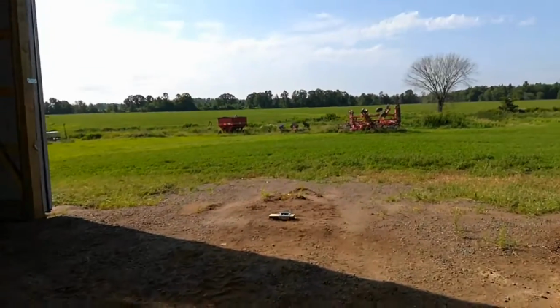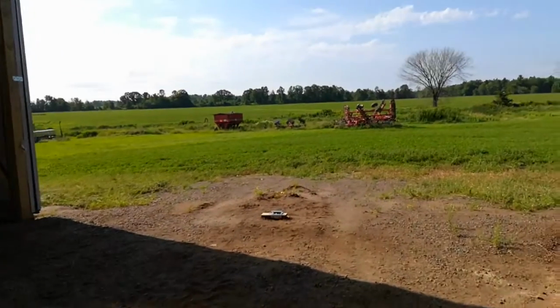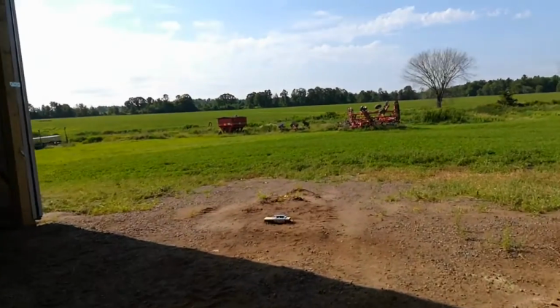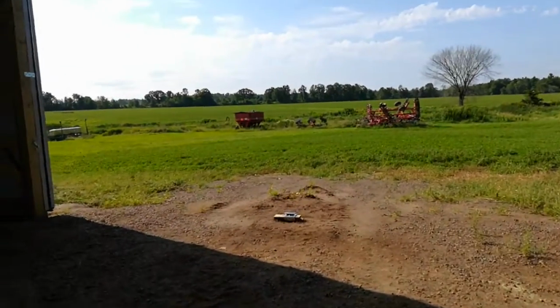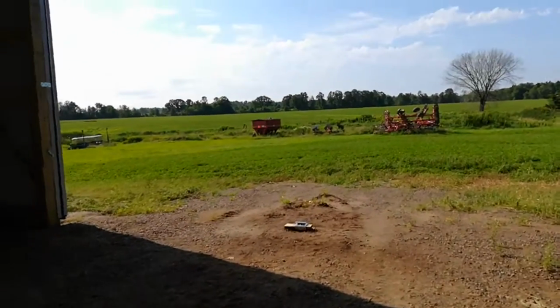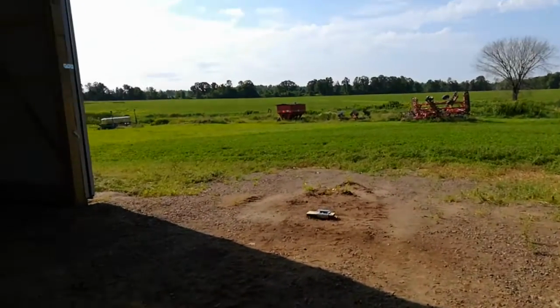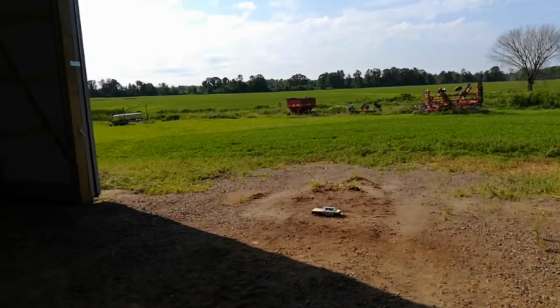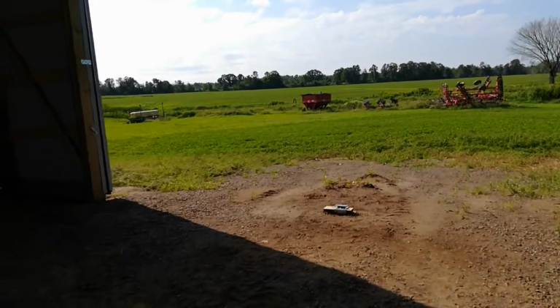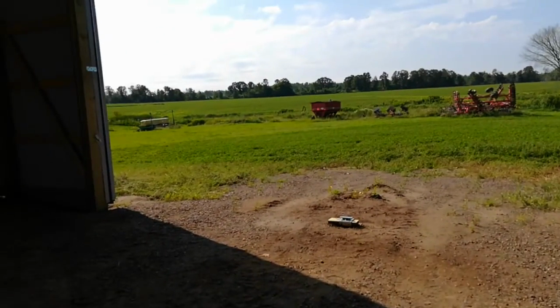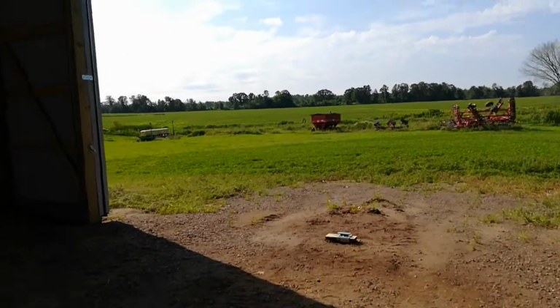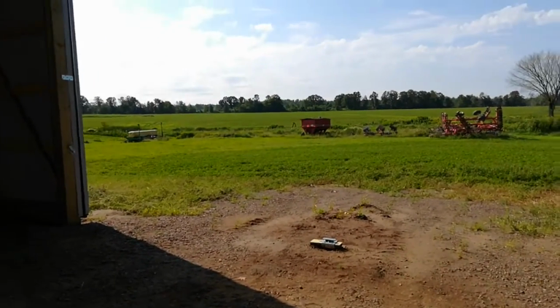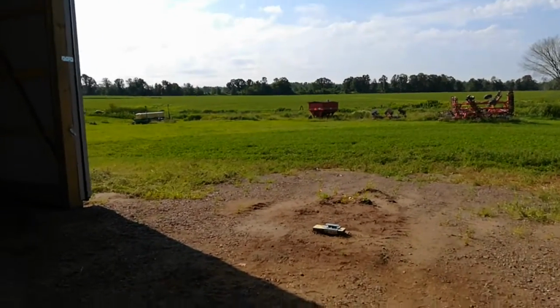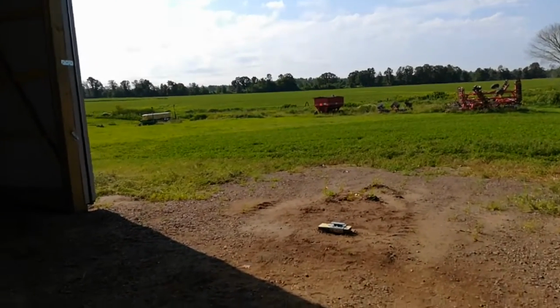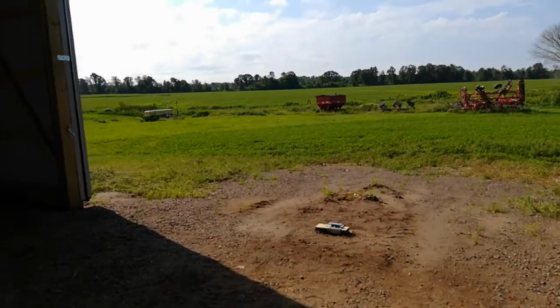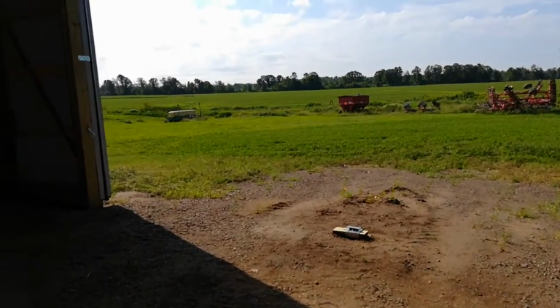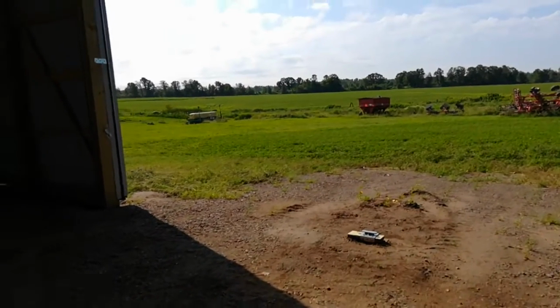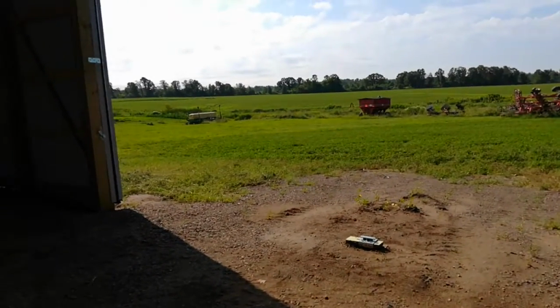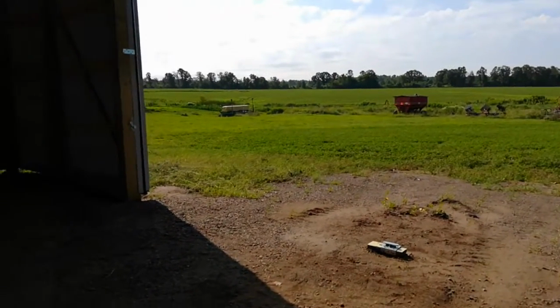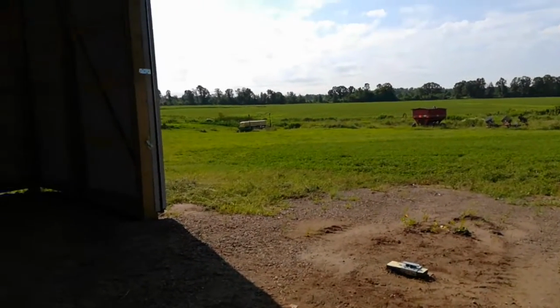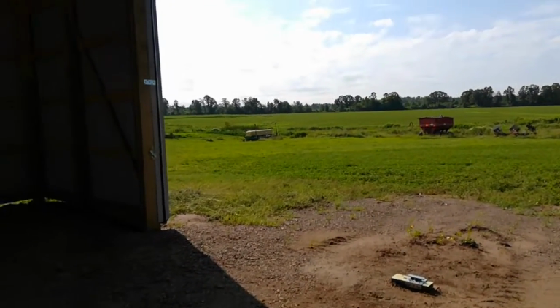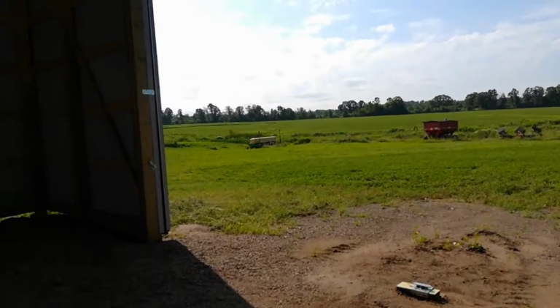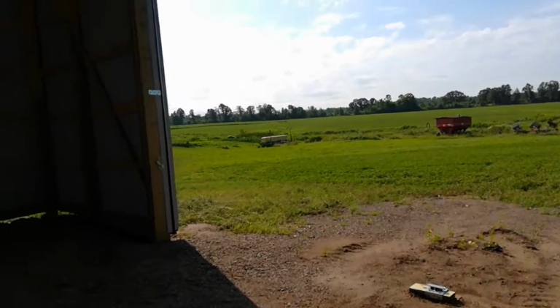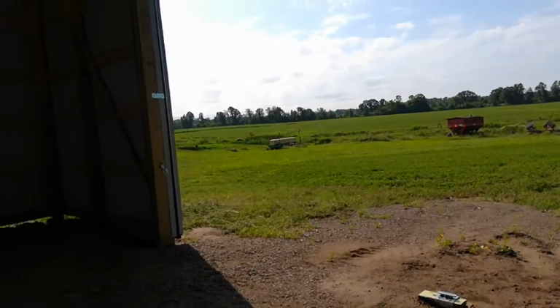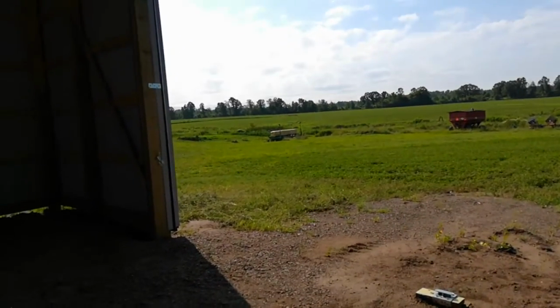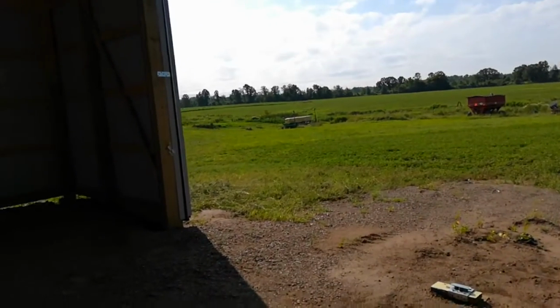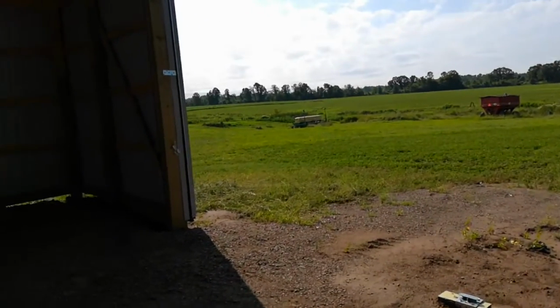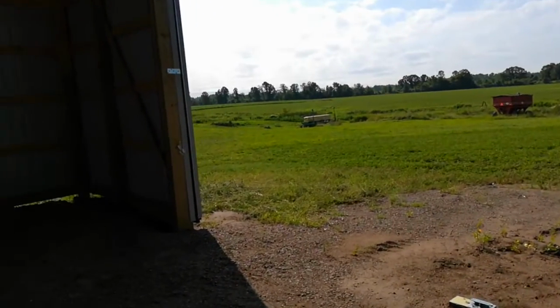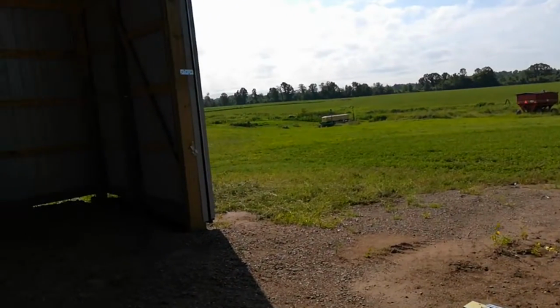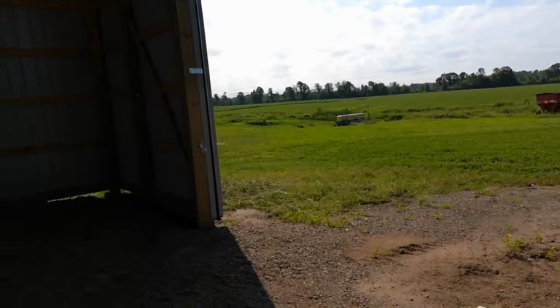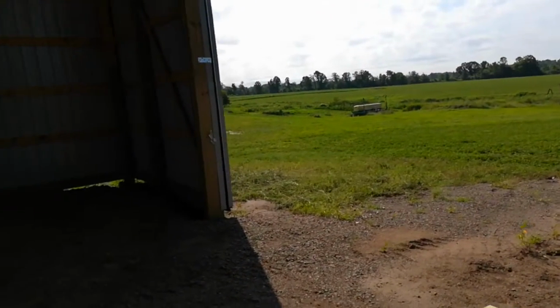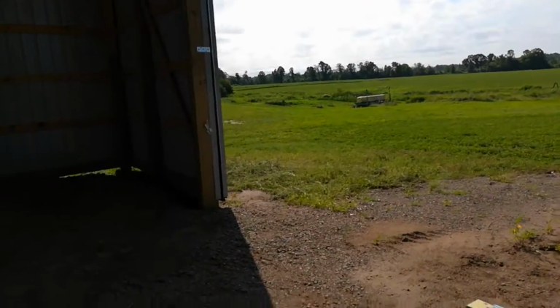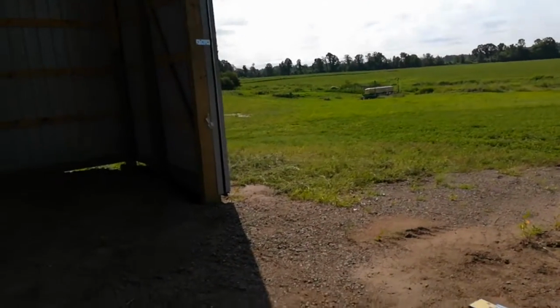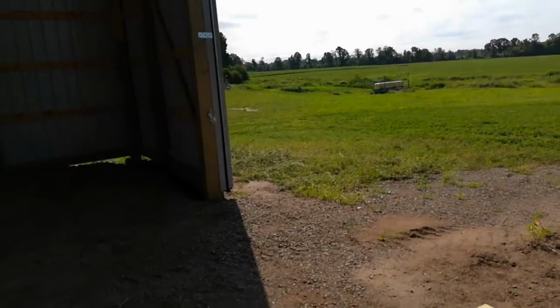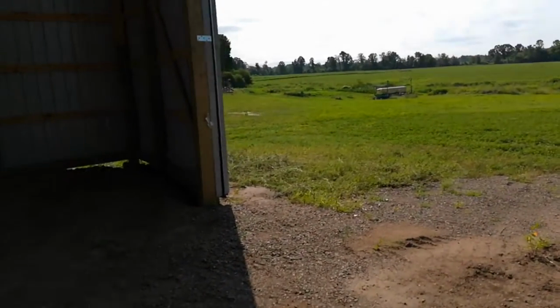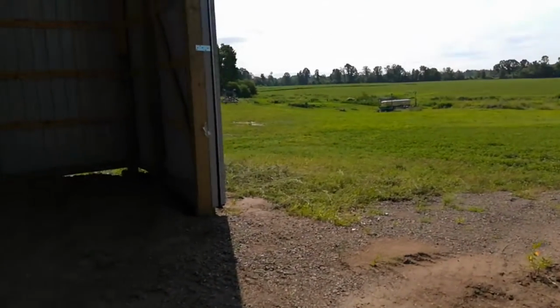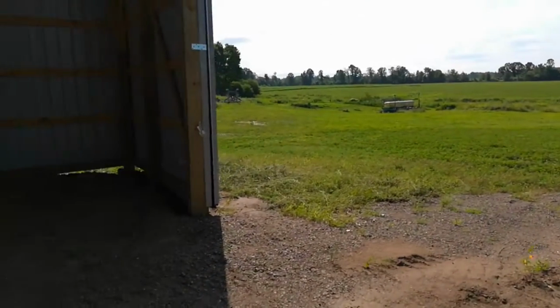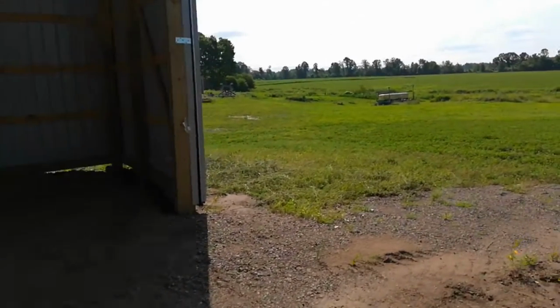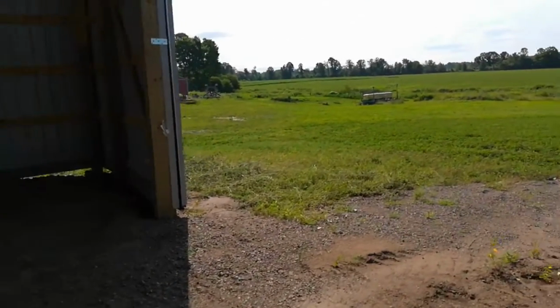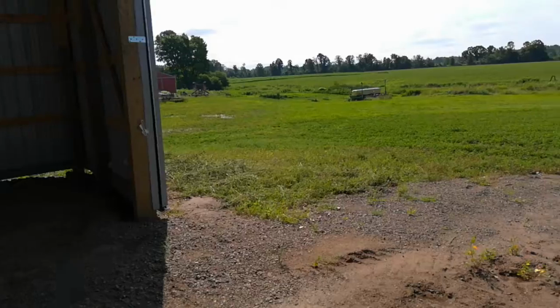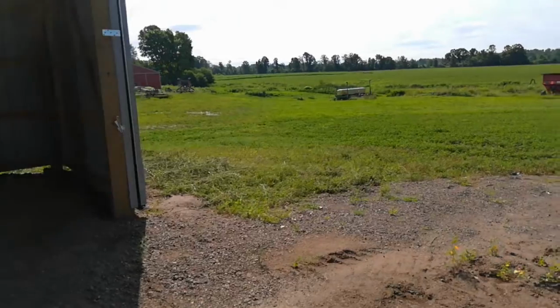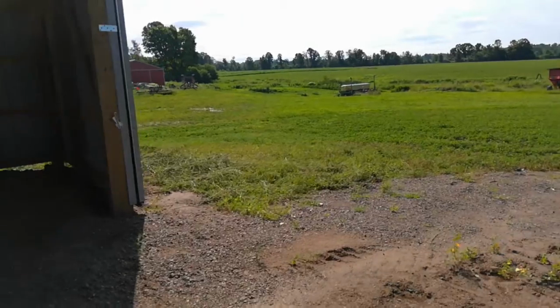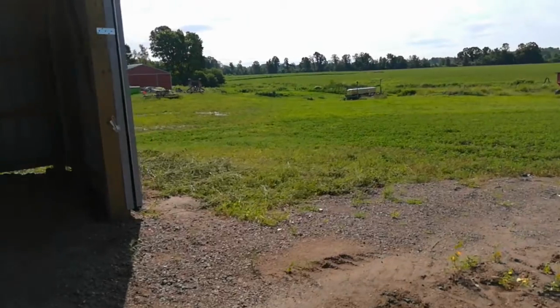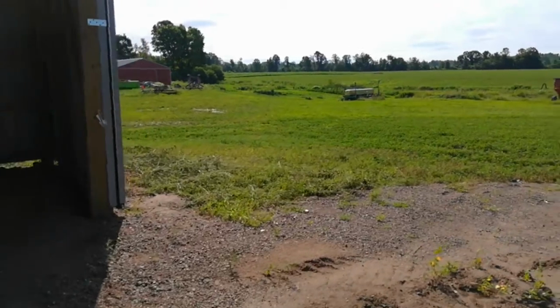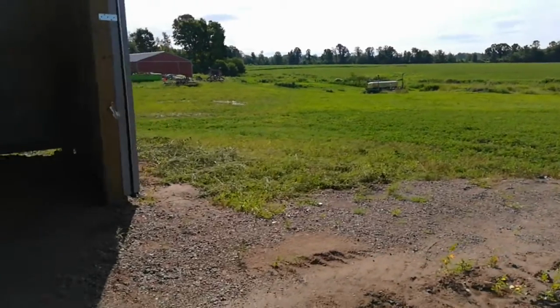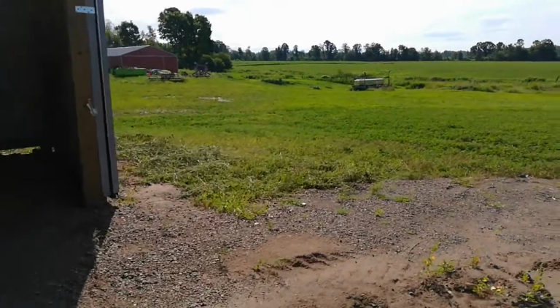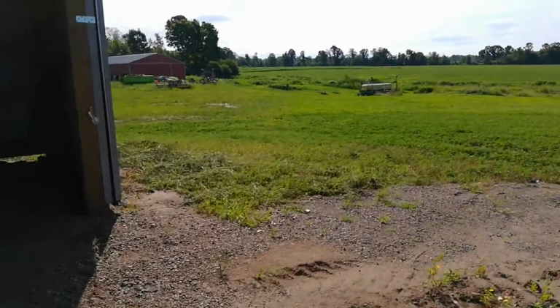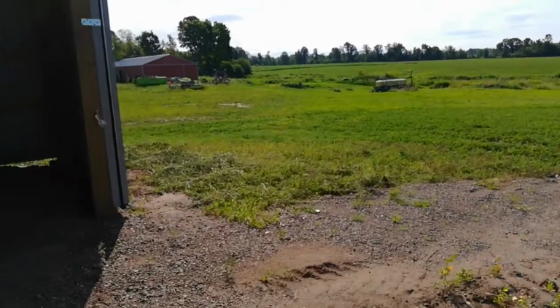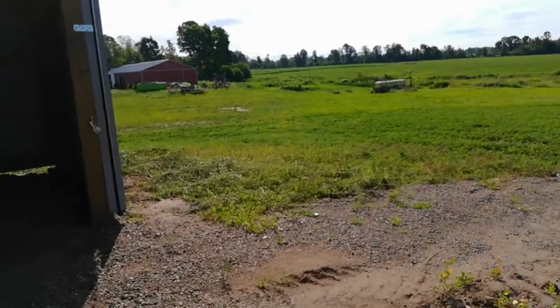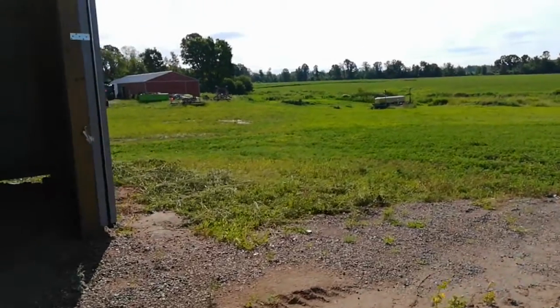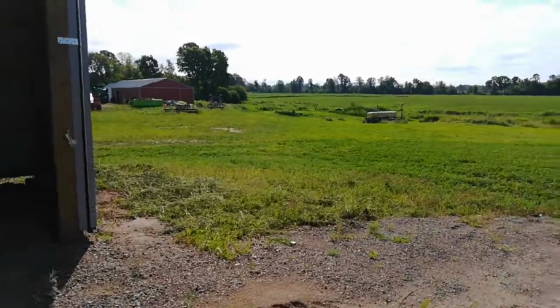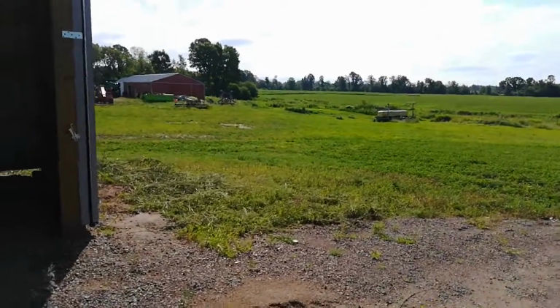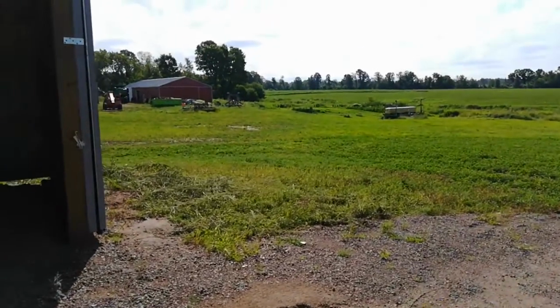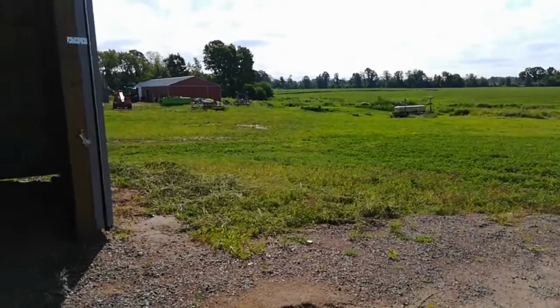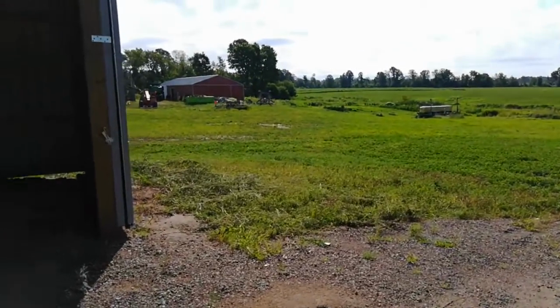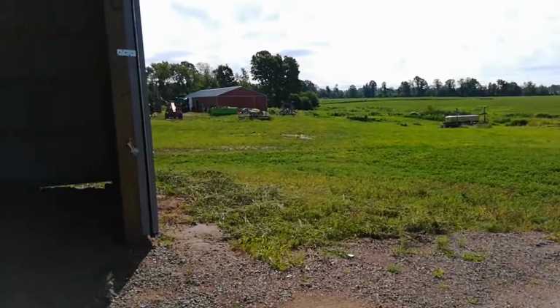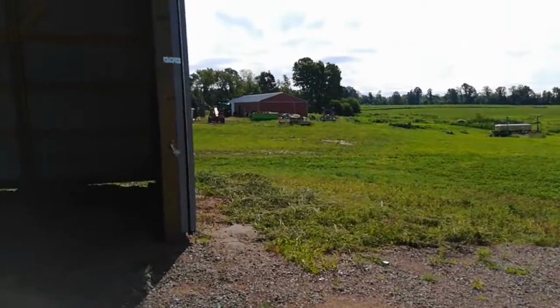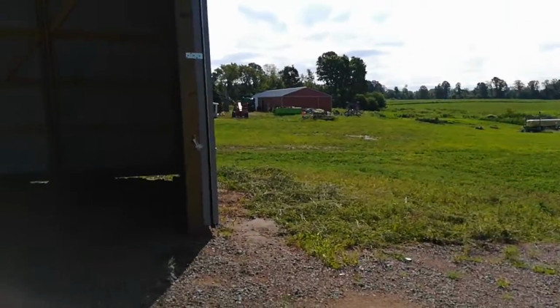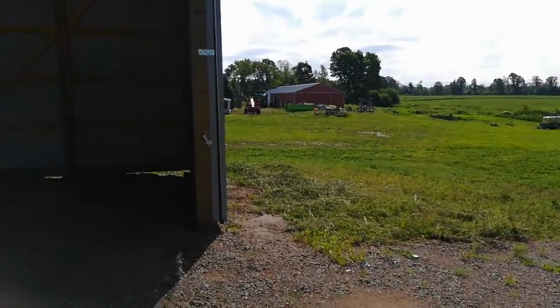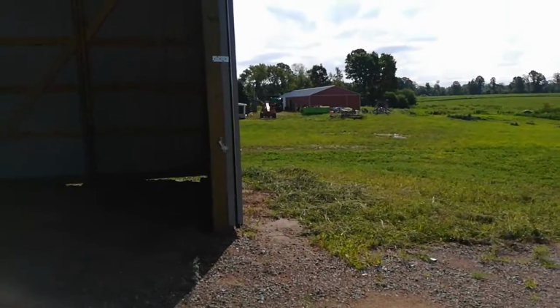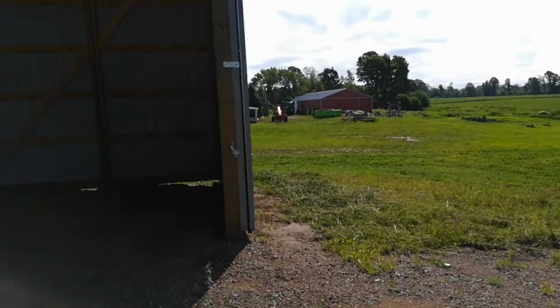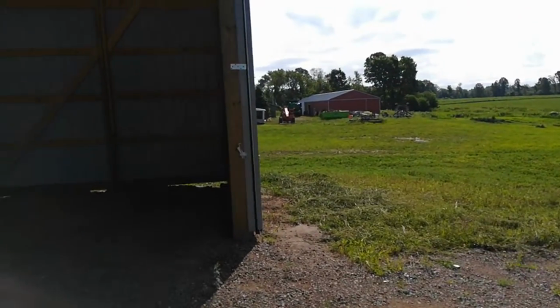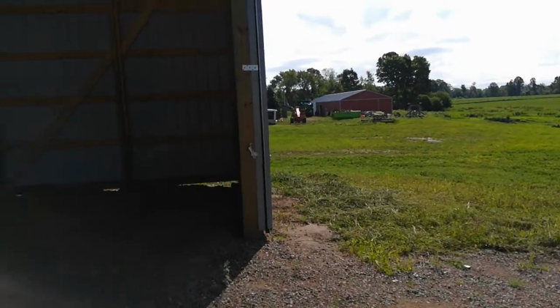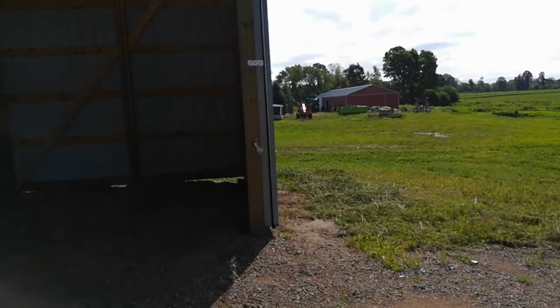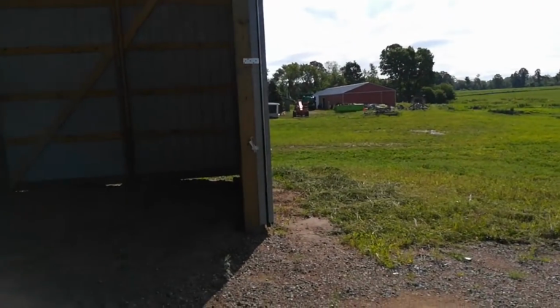It's washed out pretty good there. I need some bigger gravel or some finer stuff too.